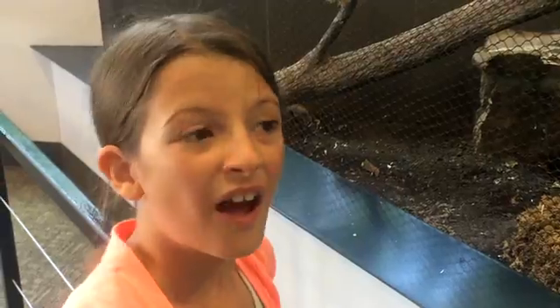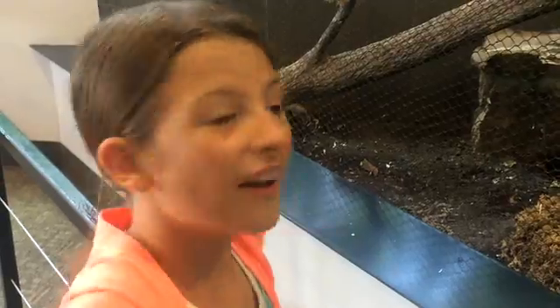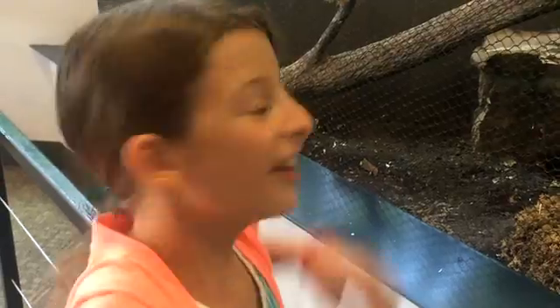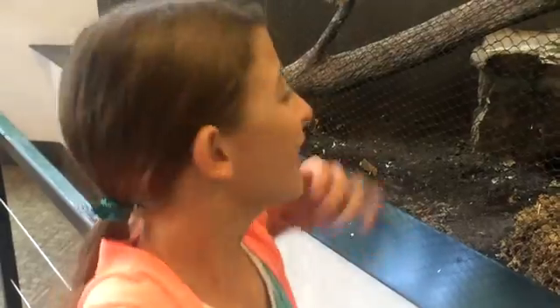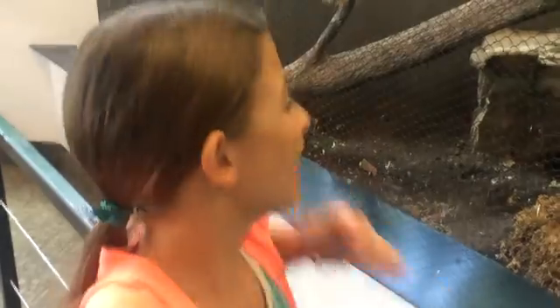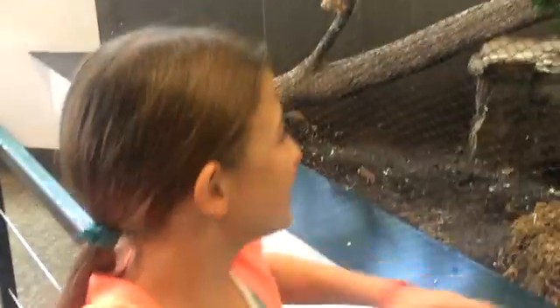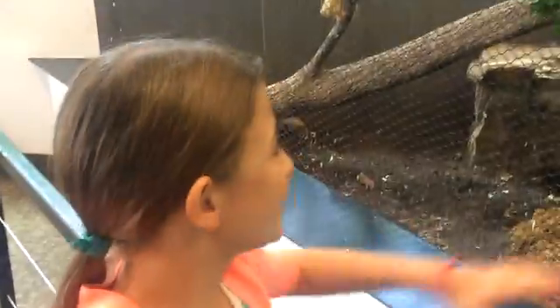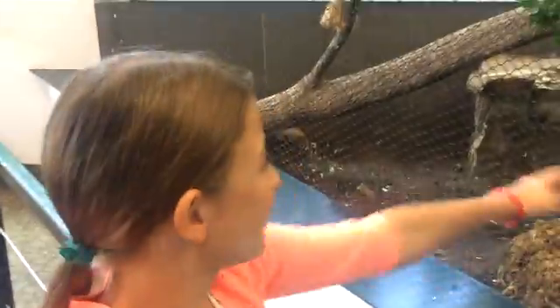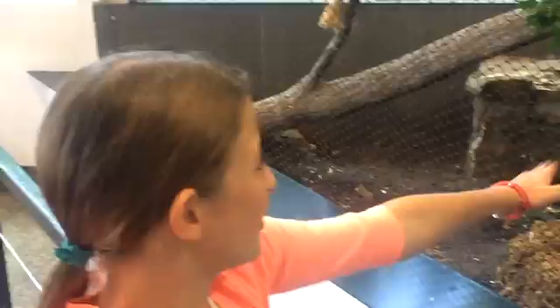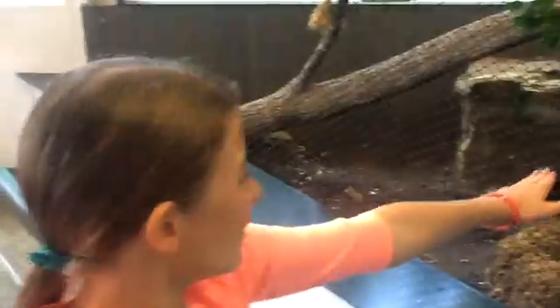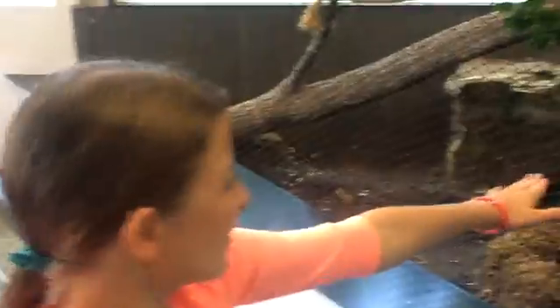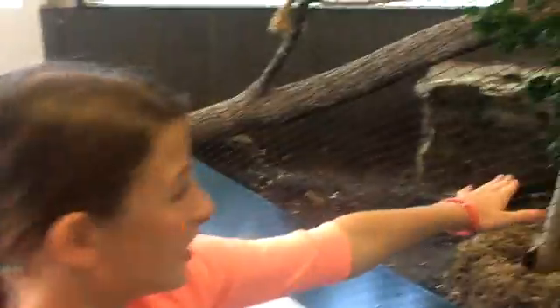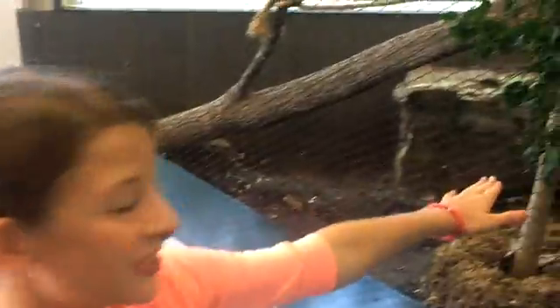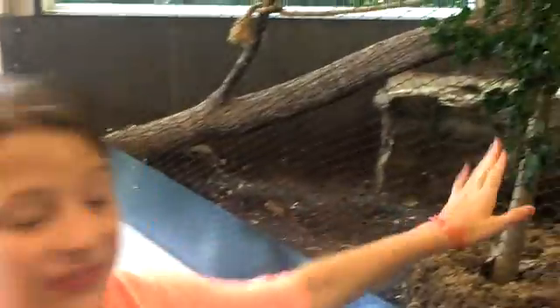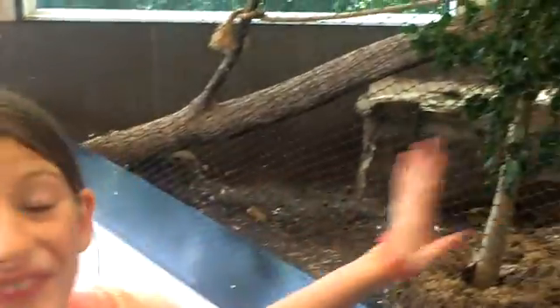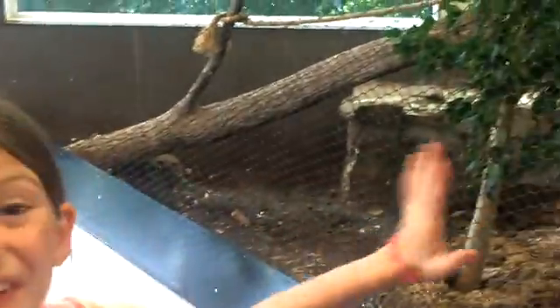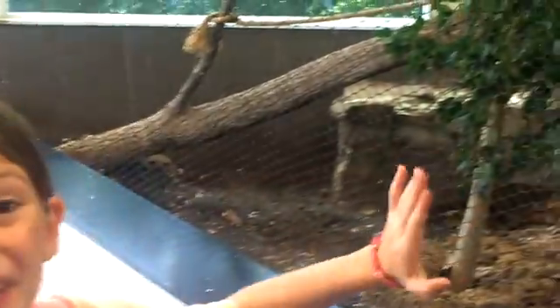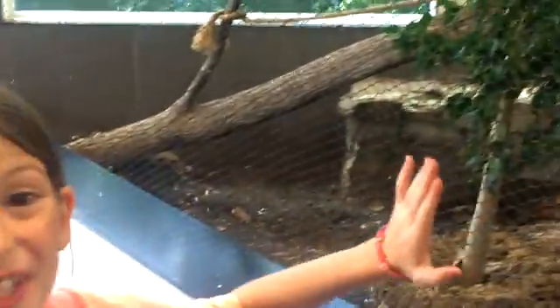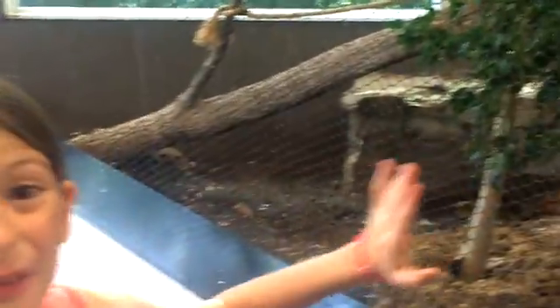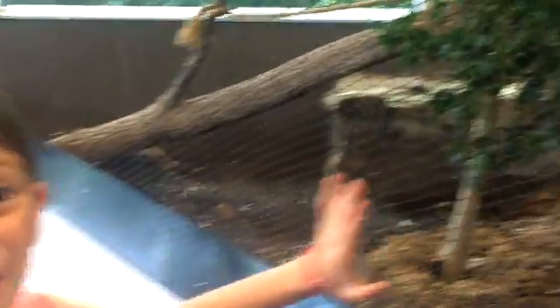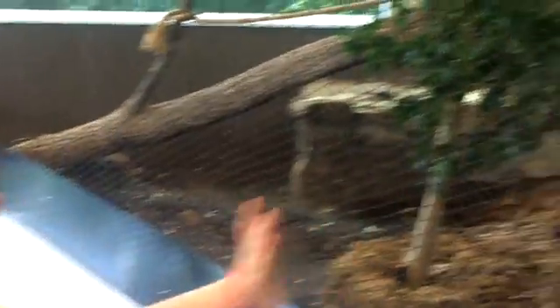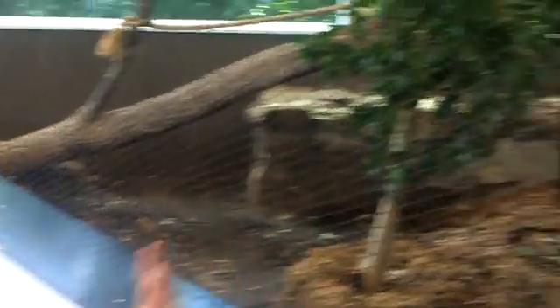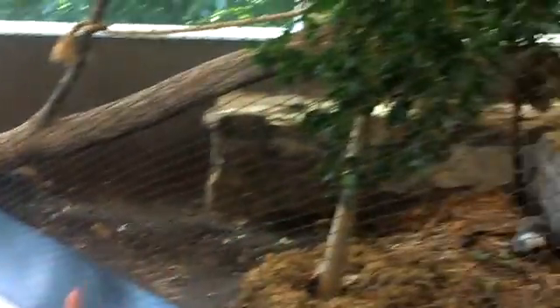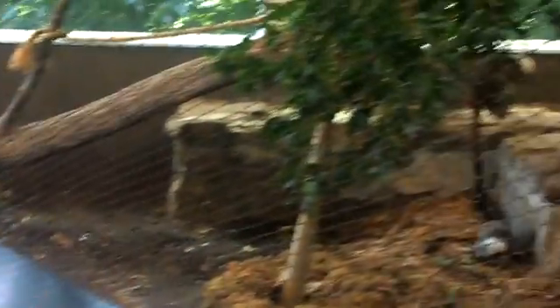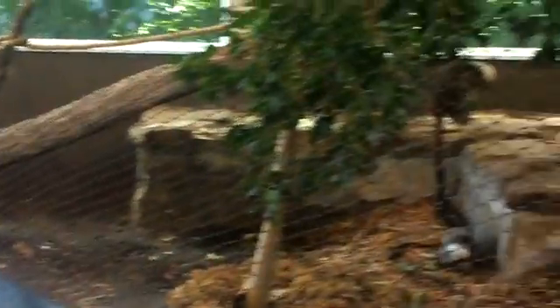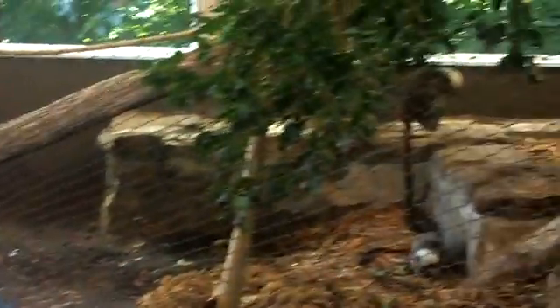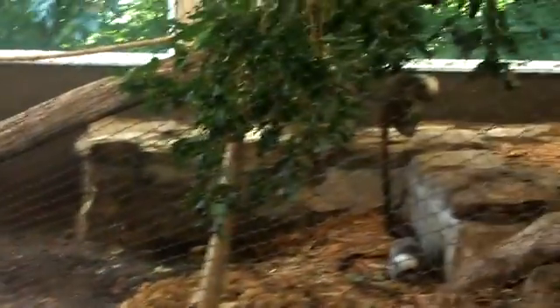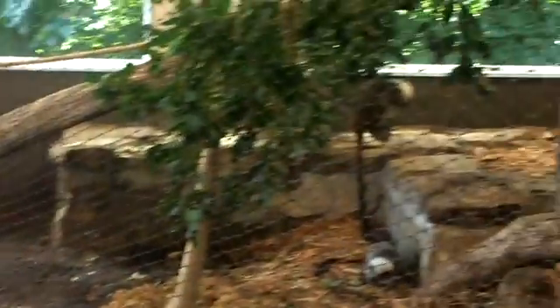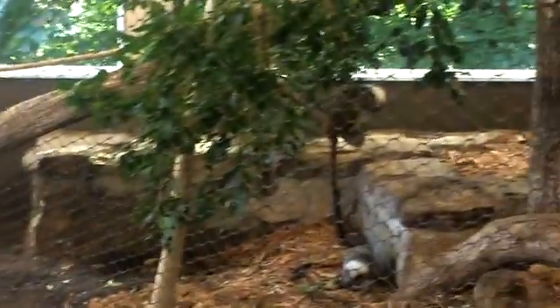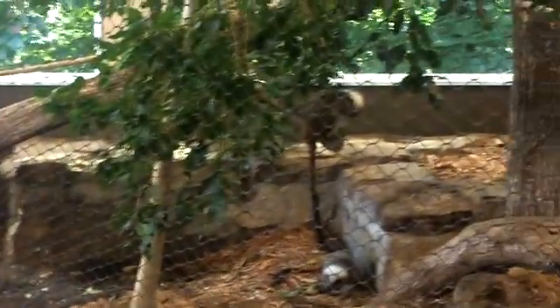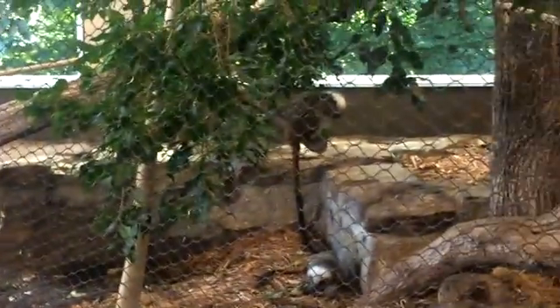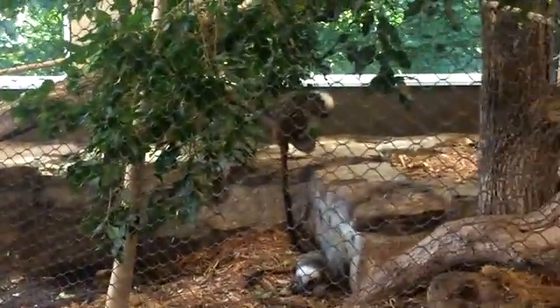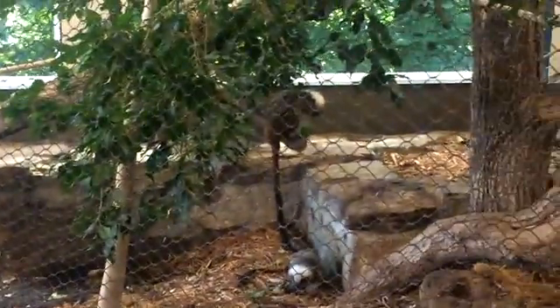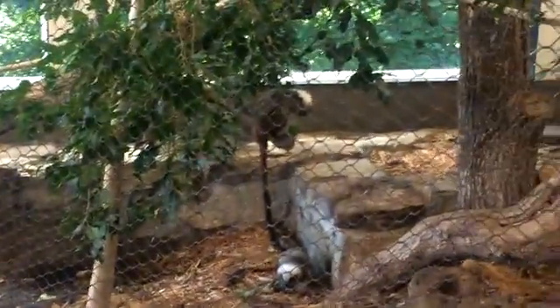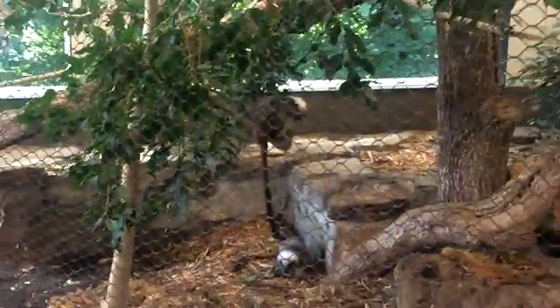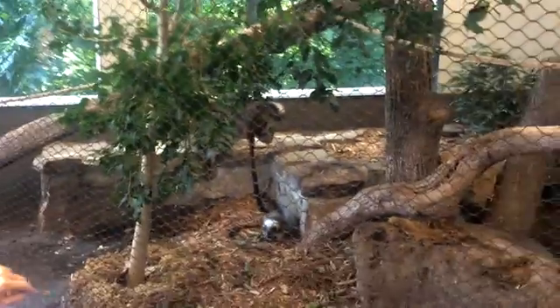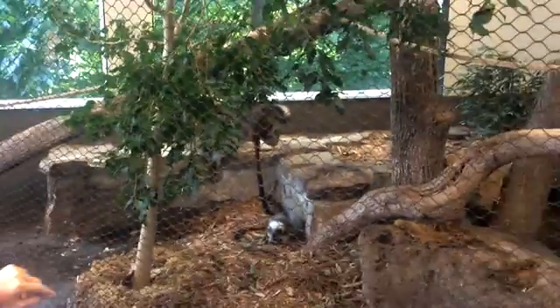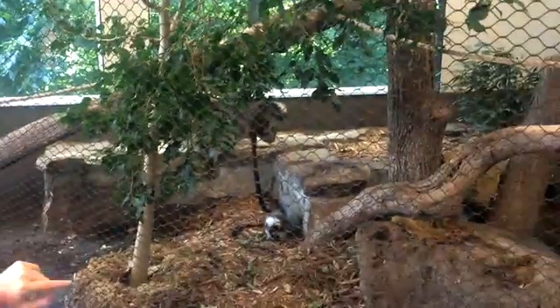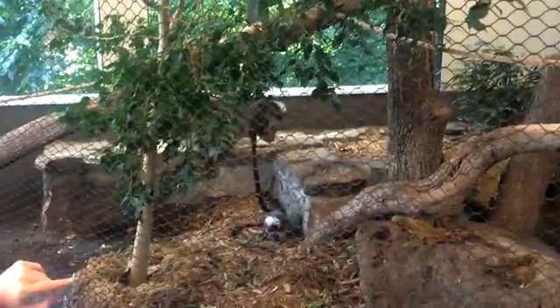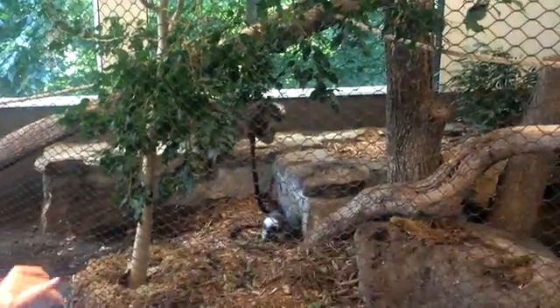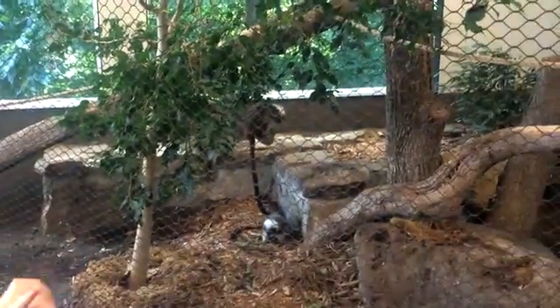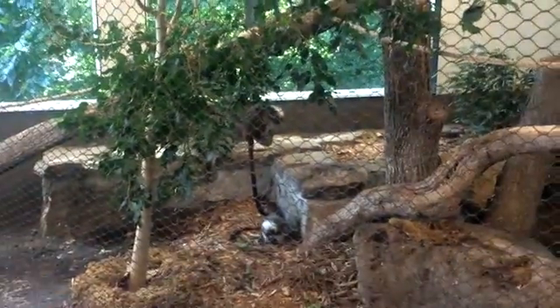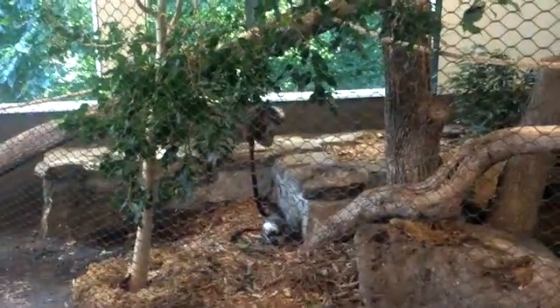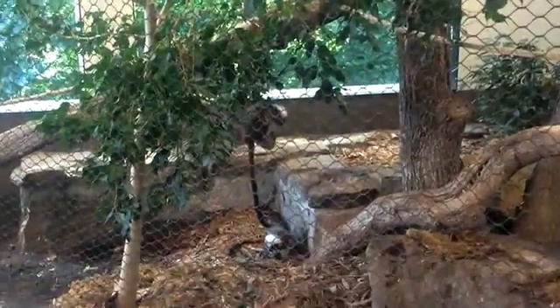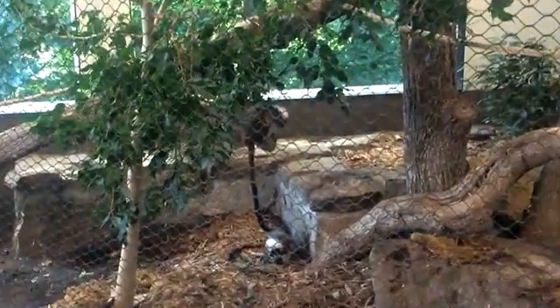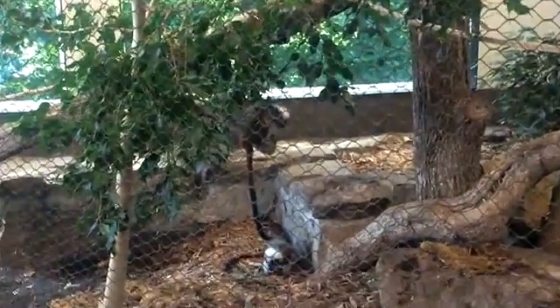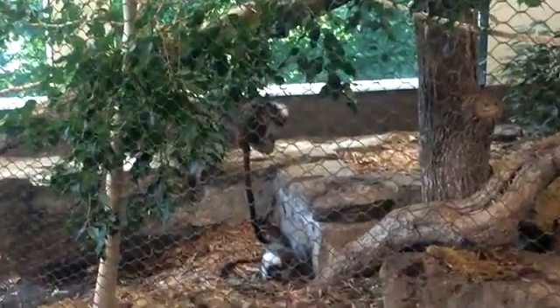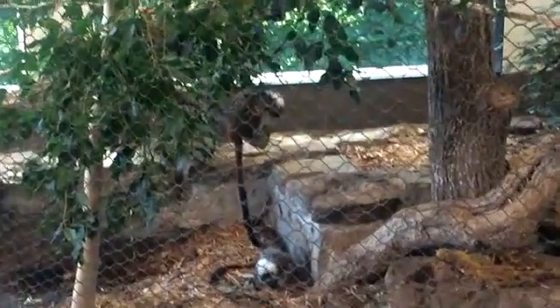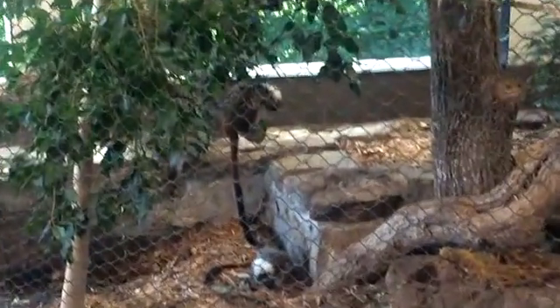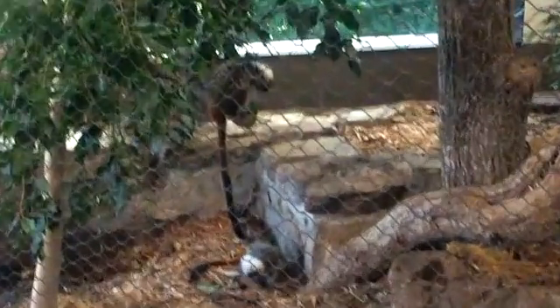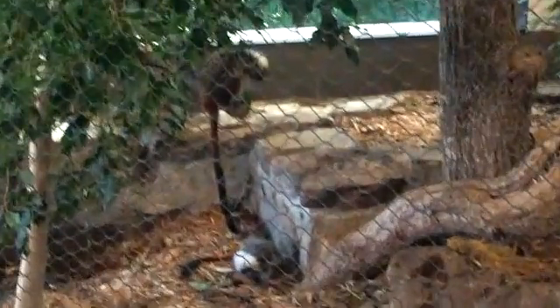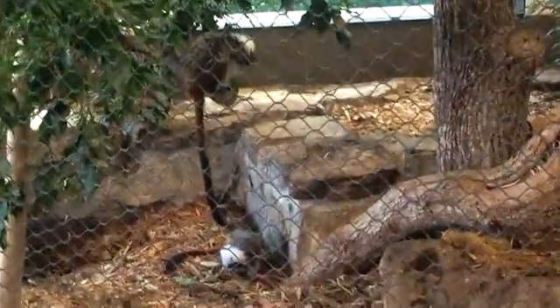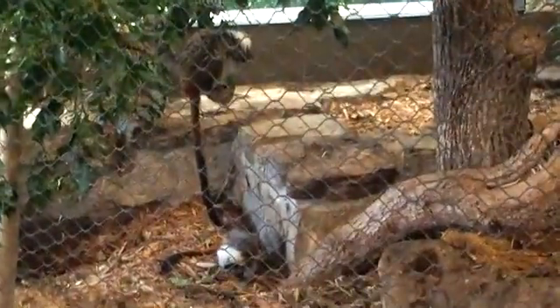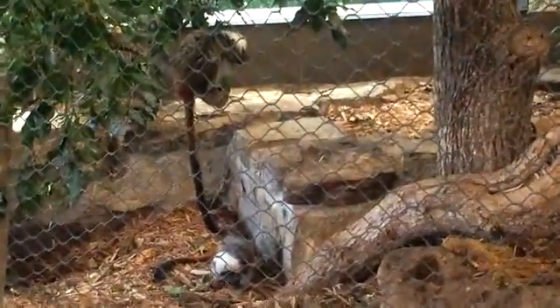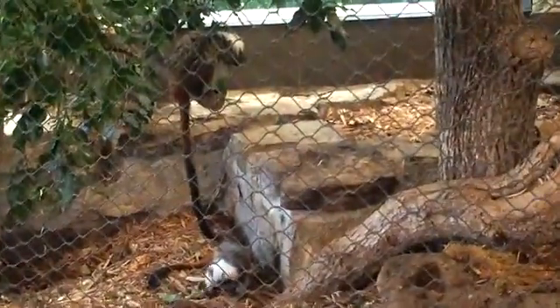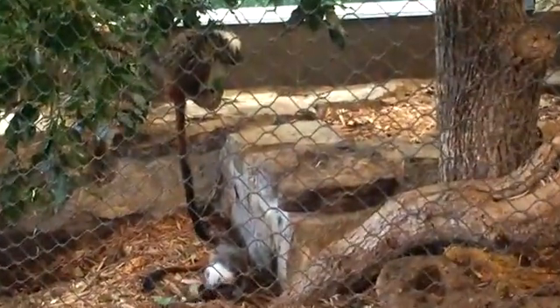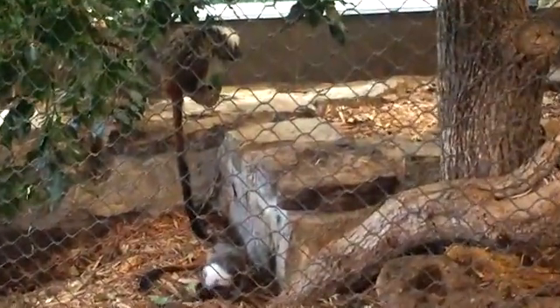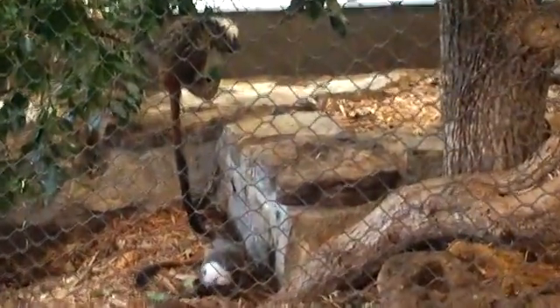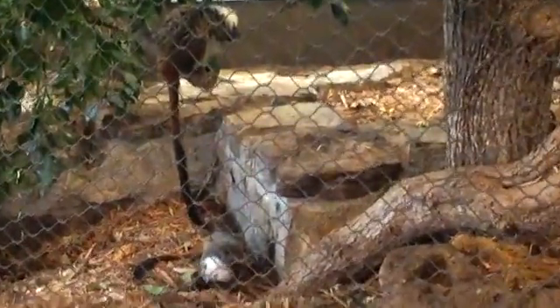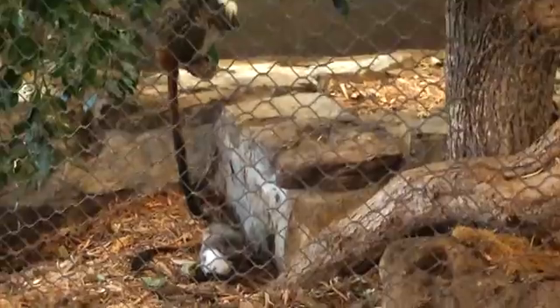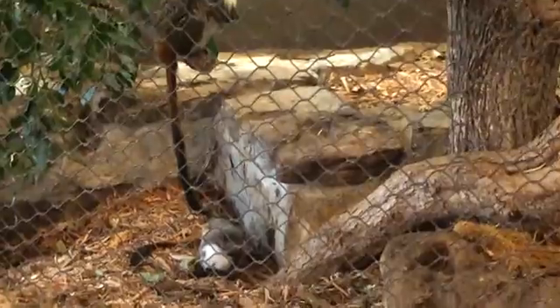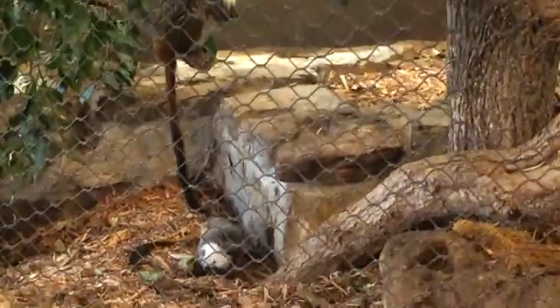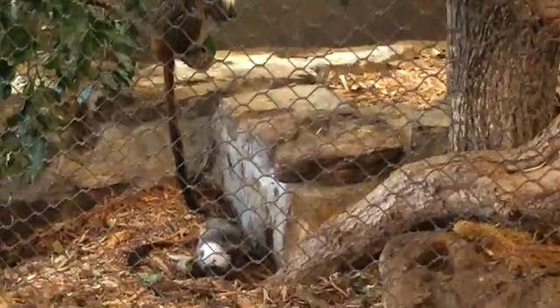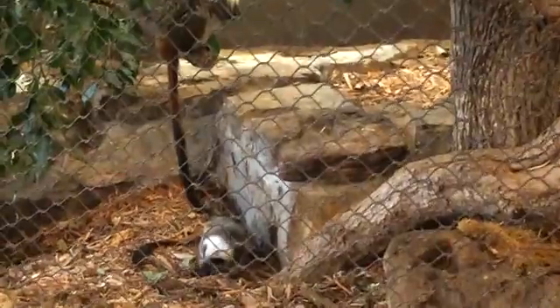Okay guys, so here are these really cute monkeys. There's two of them — one's digging and one's sitting on a tree branch watching the other one.